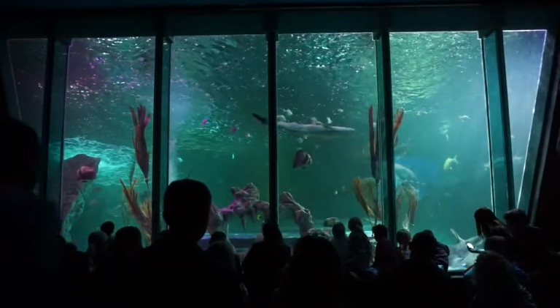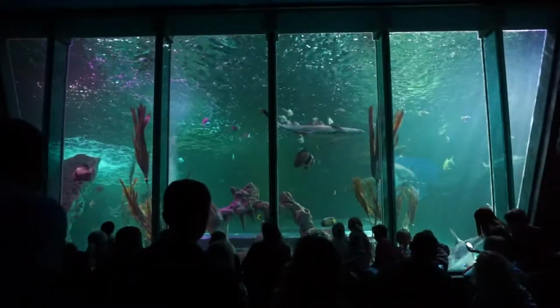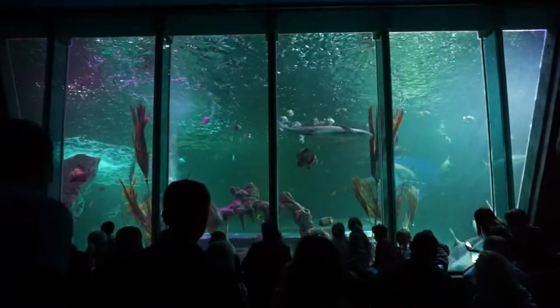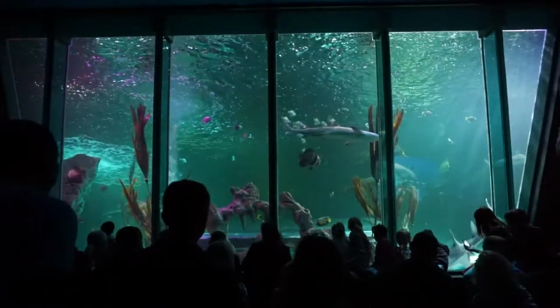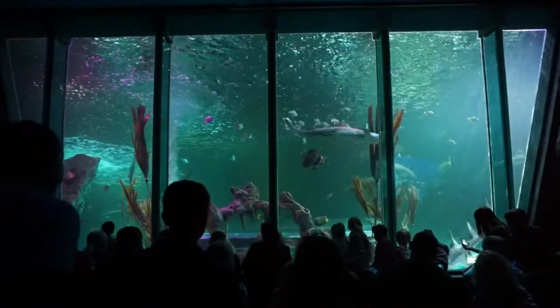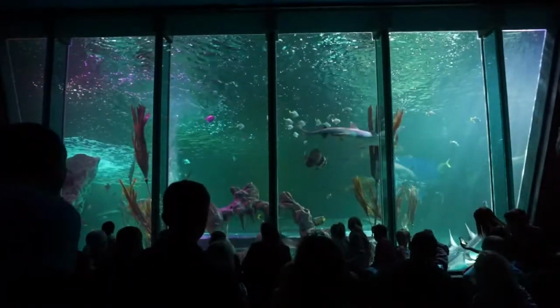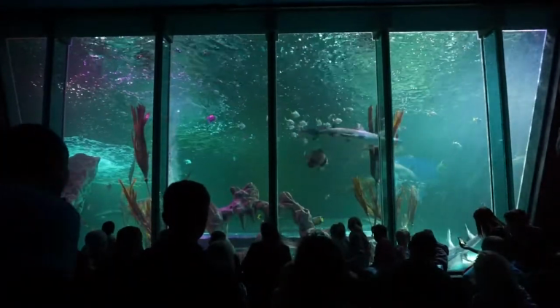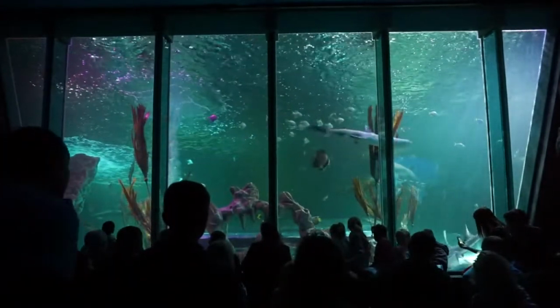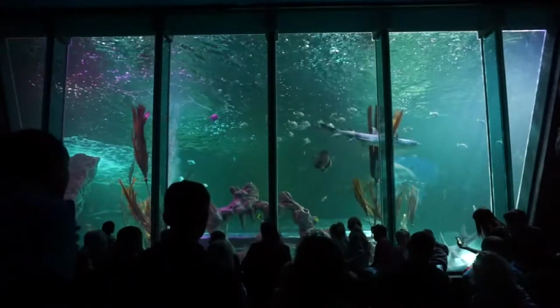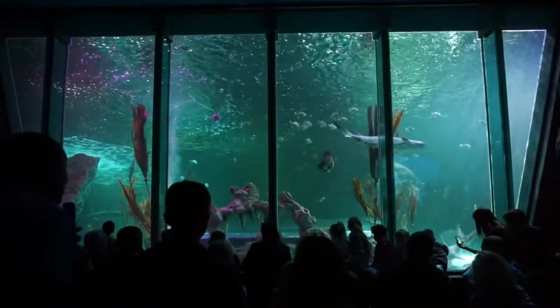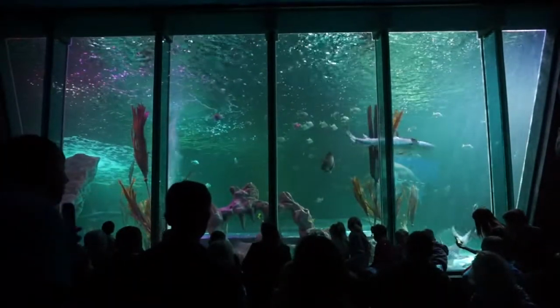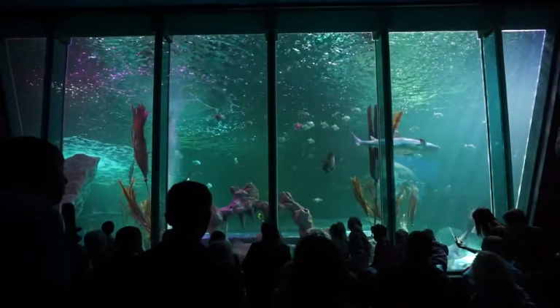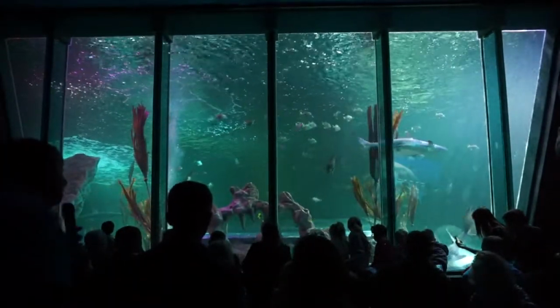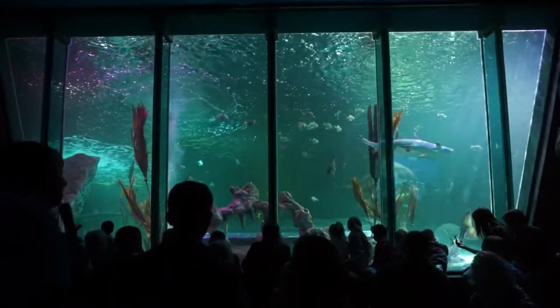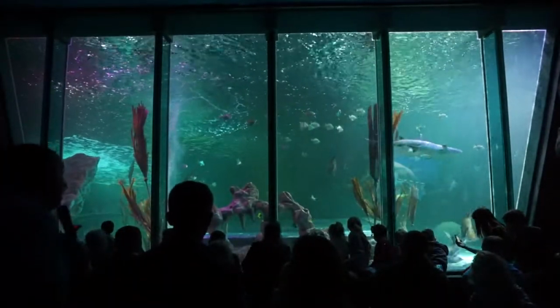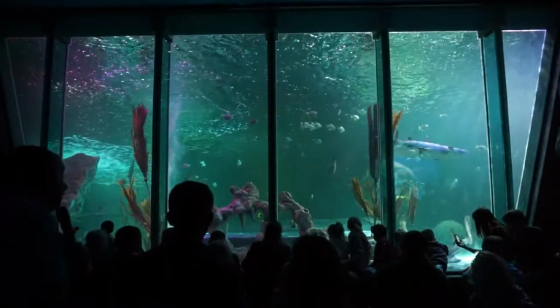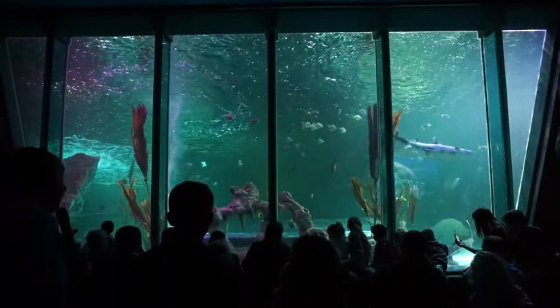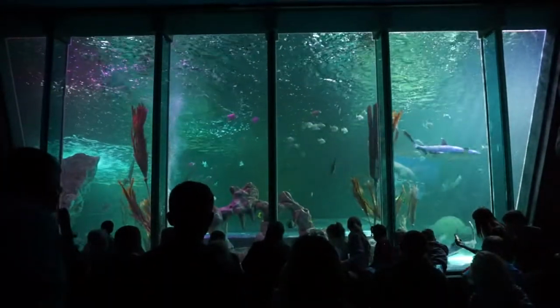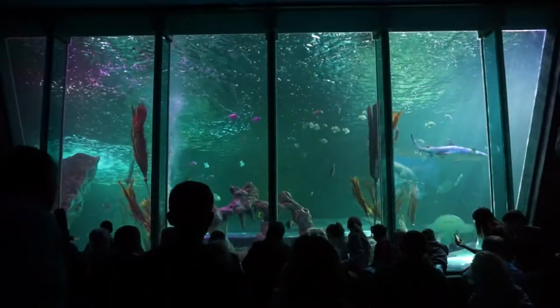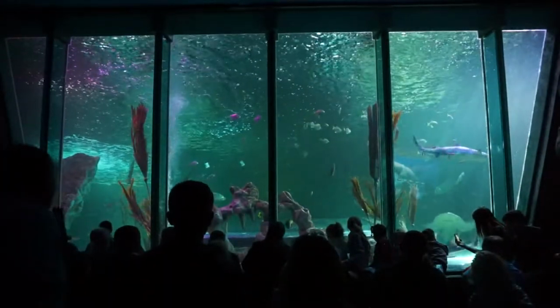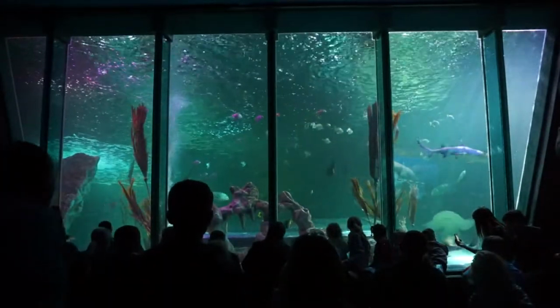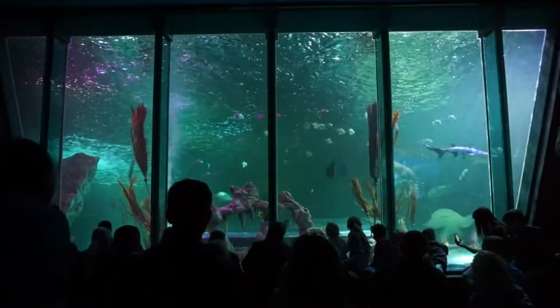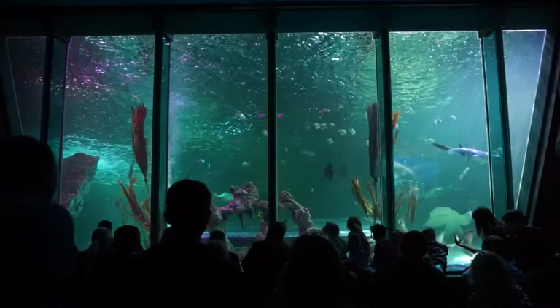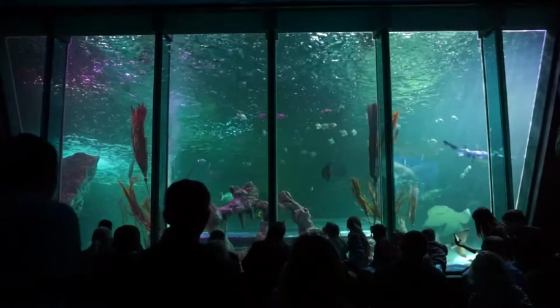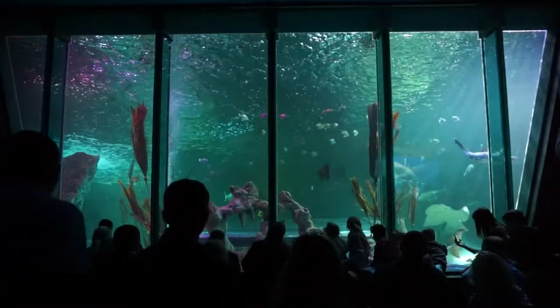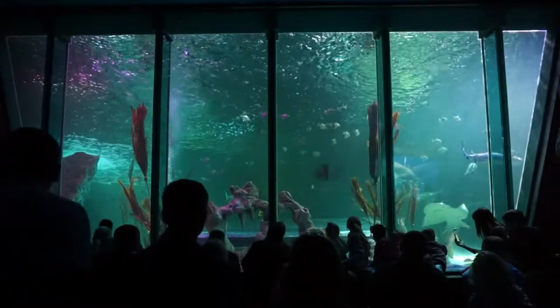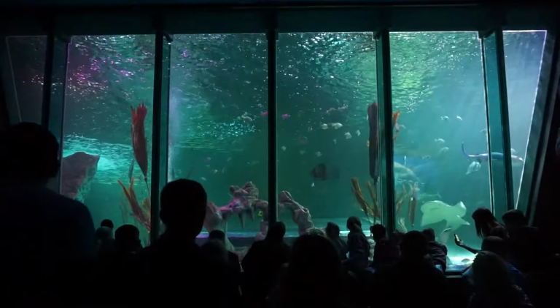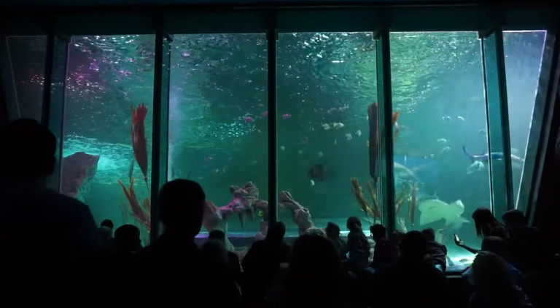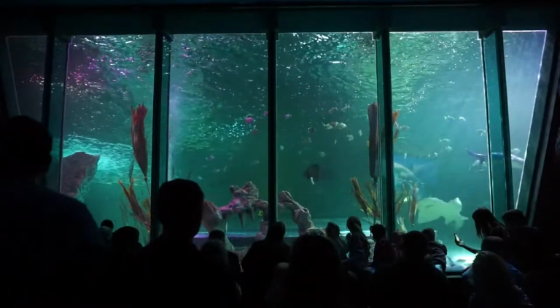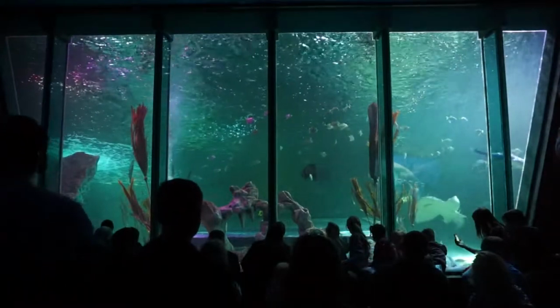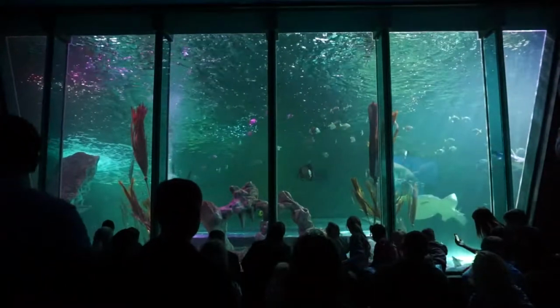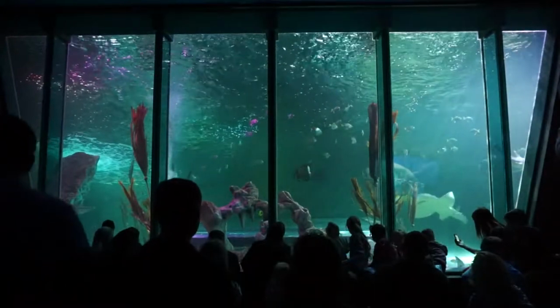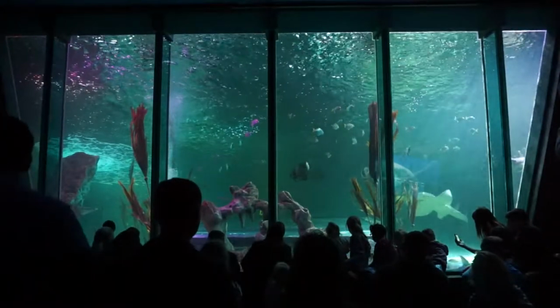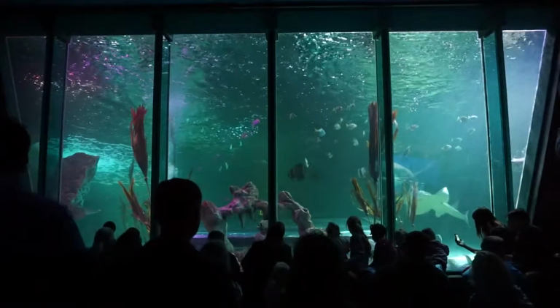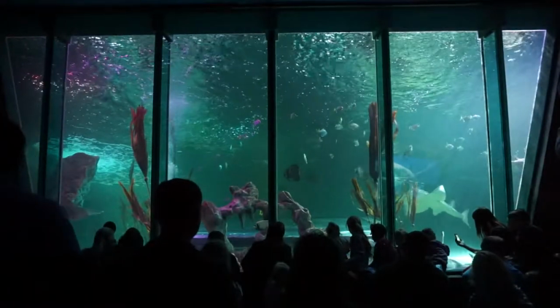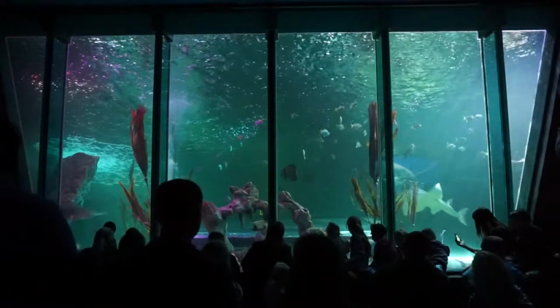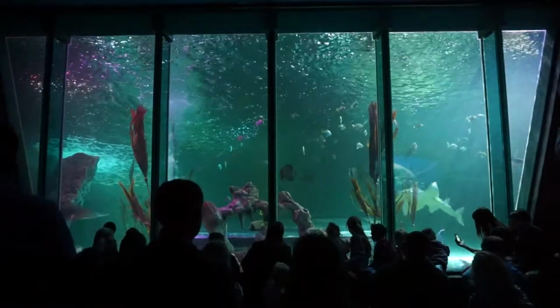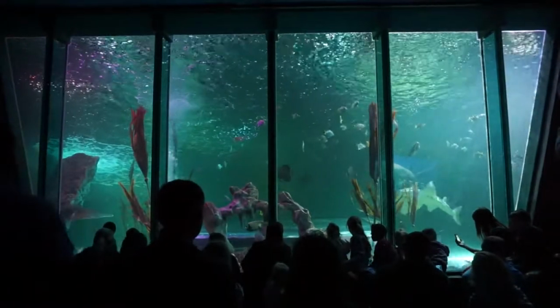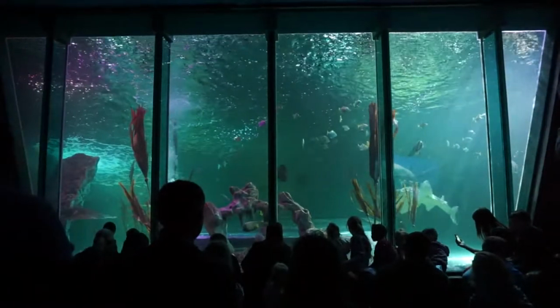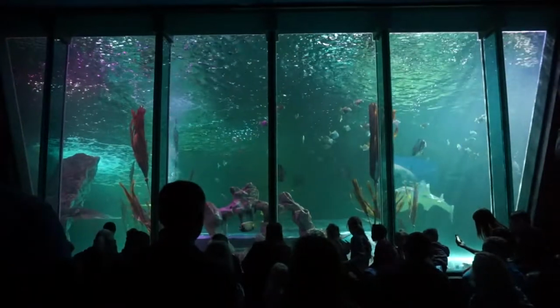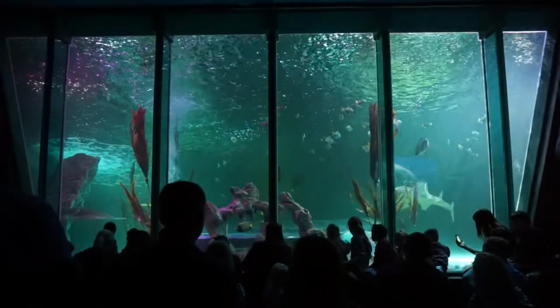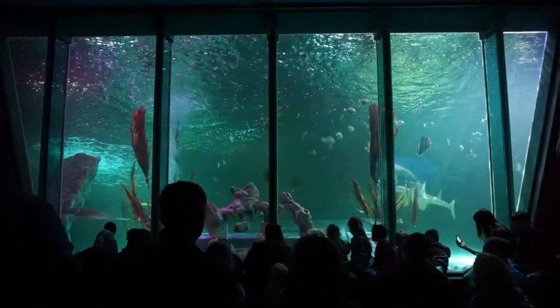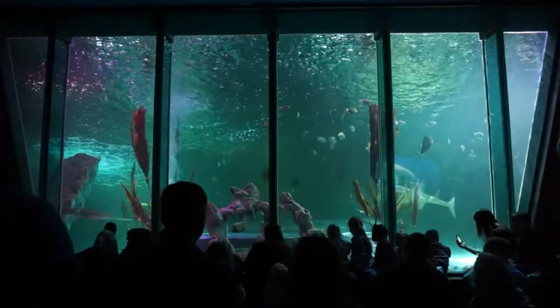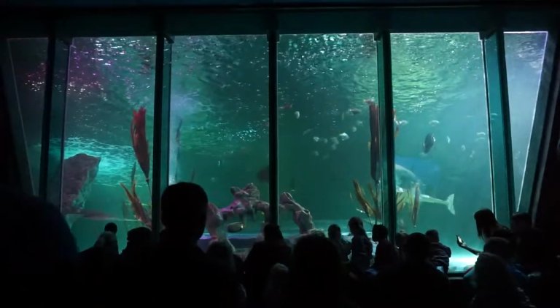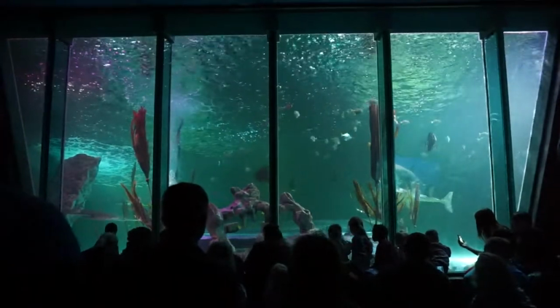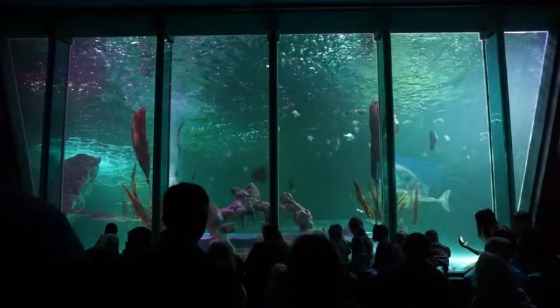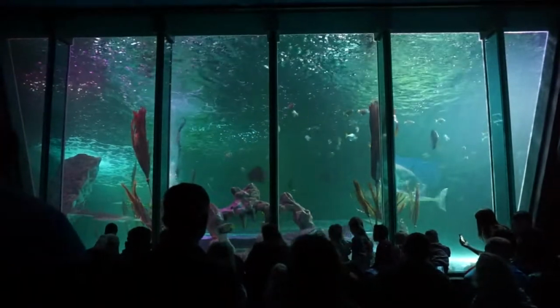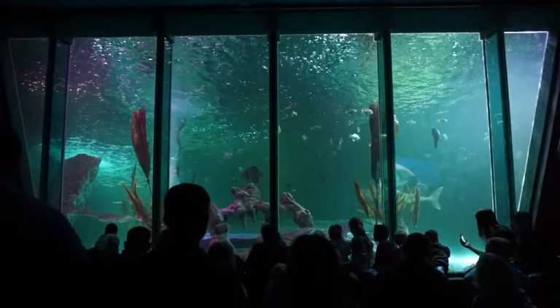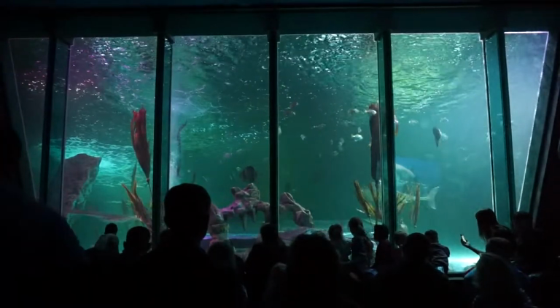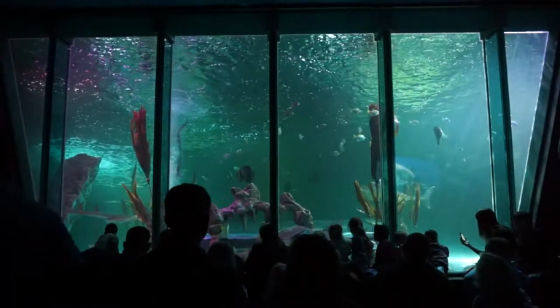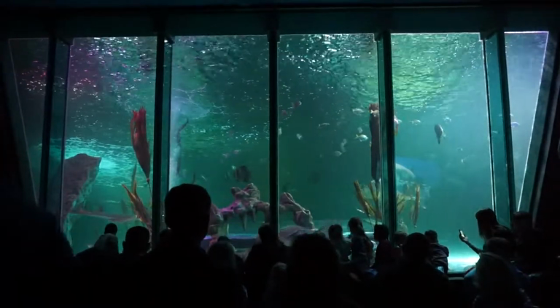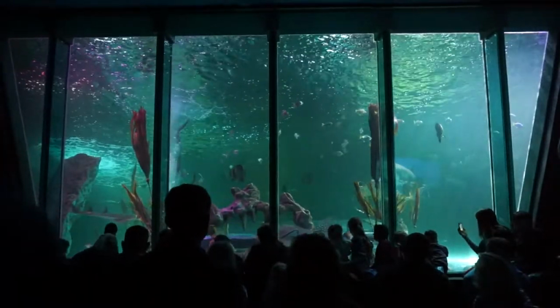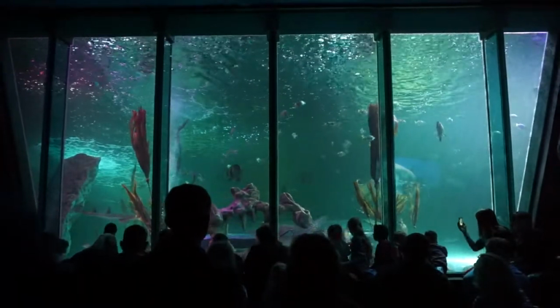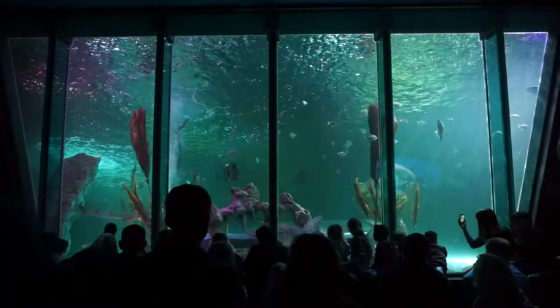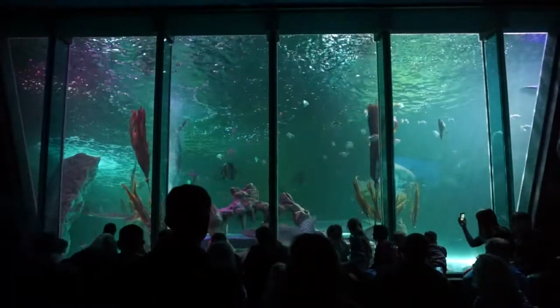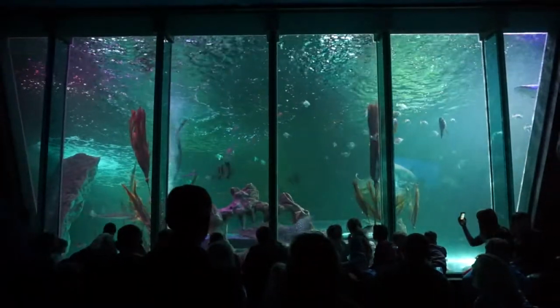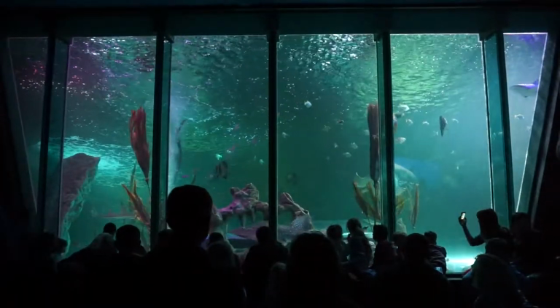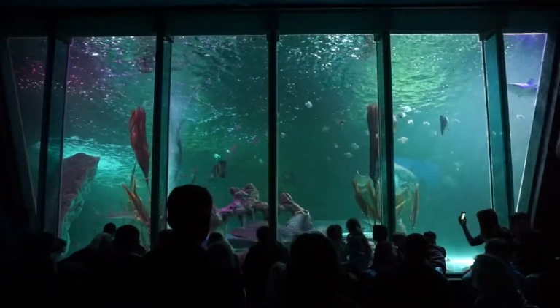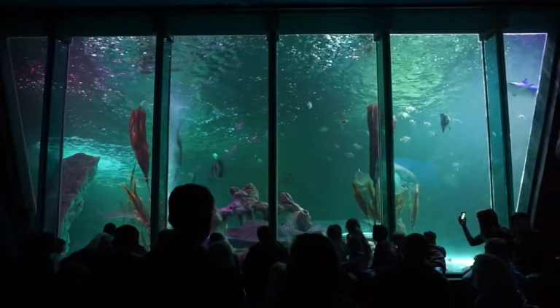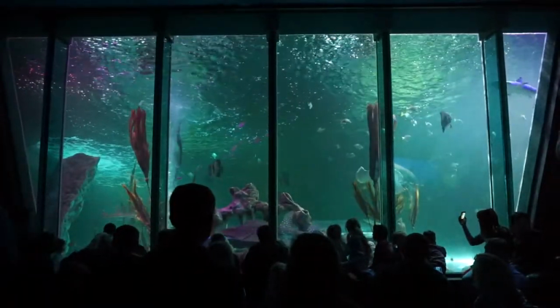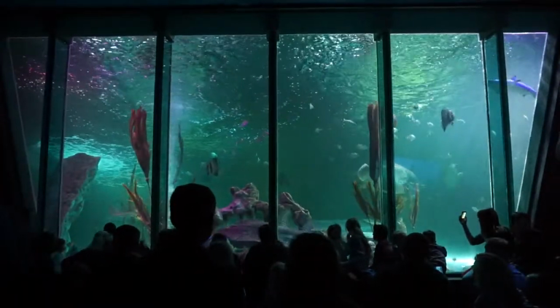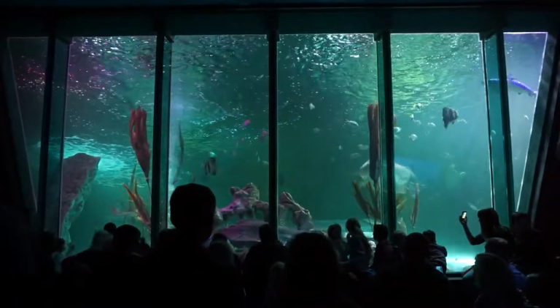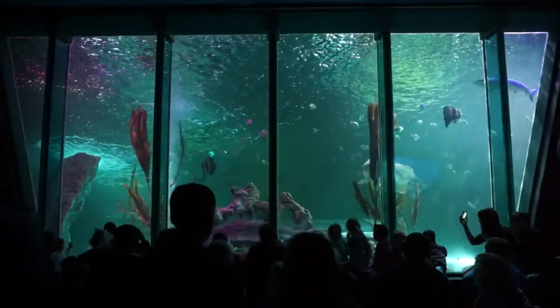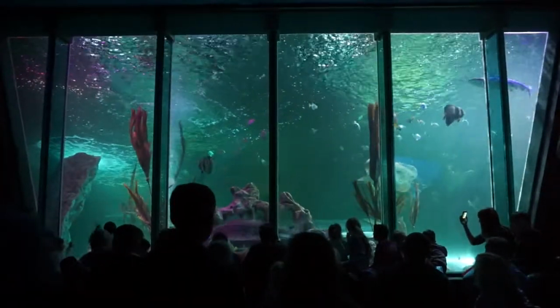Sharks have 30,000 teeth in their mouth — so from the day they're born to the day they die there are 30,000 teeth. That's a lot of teeth.